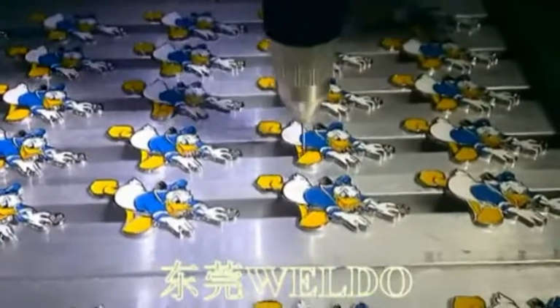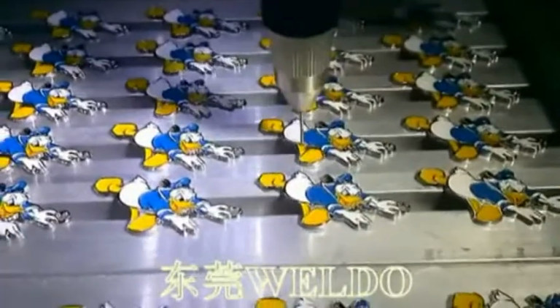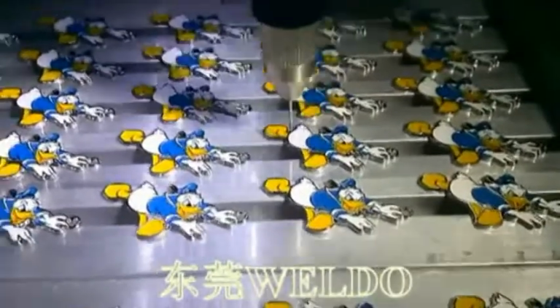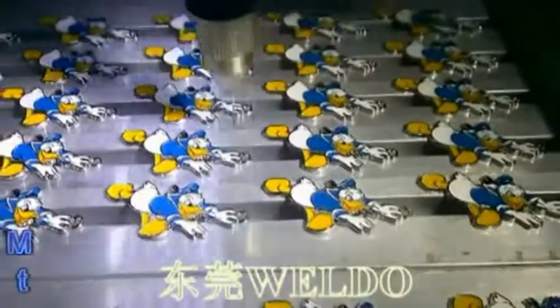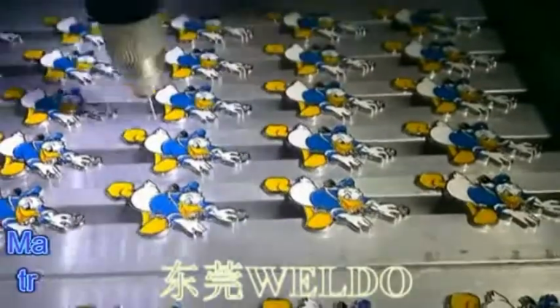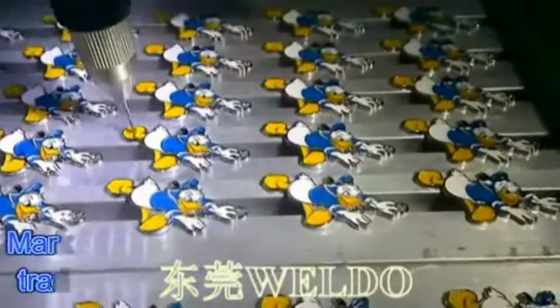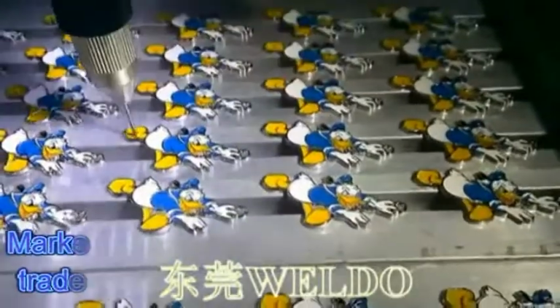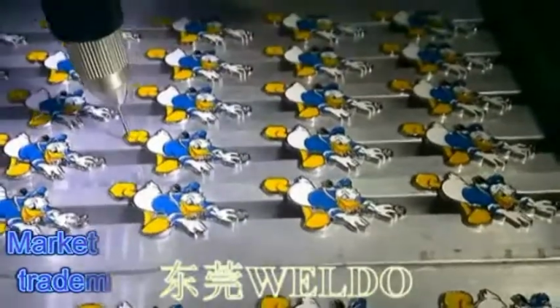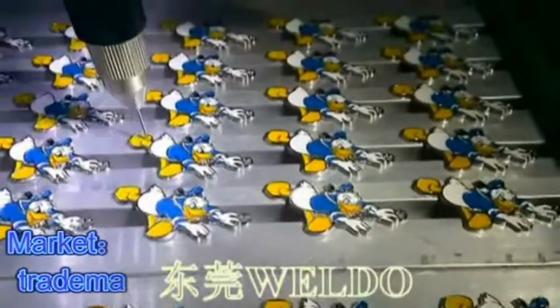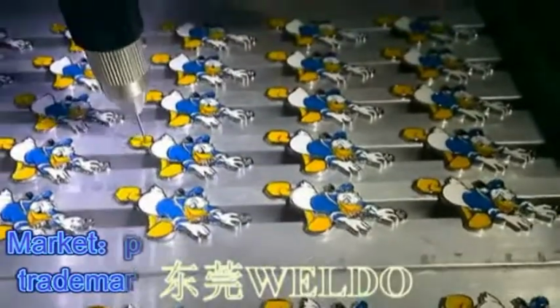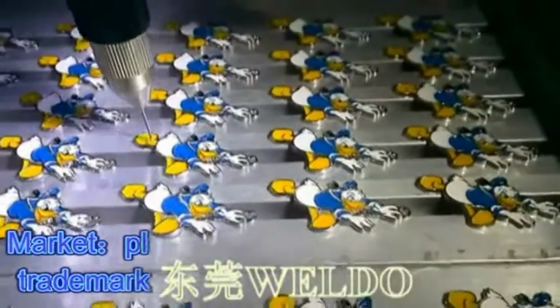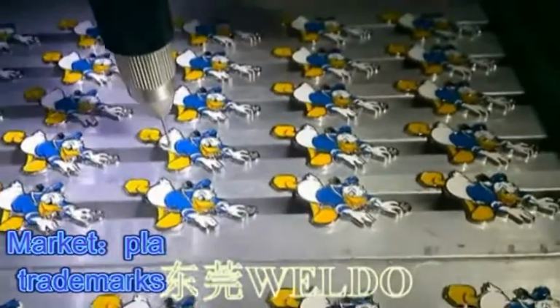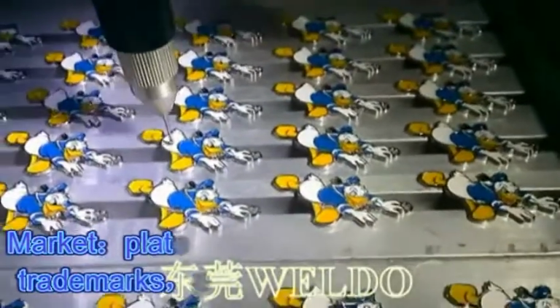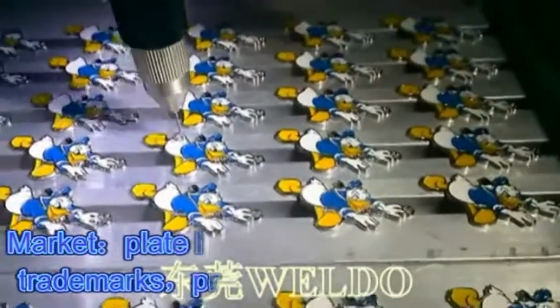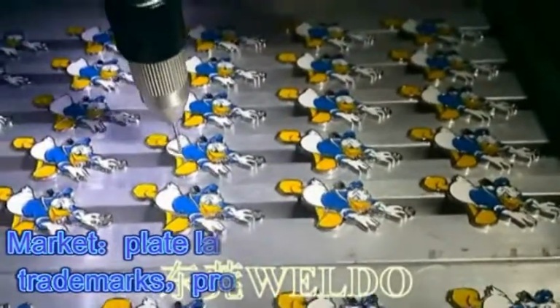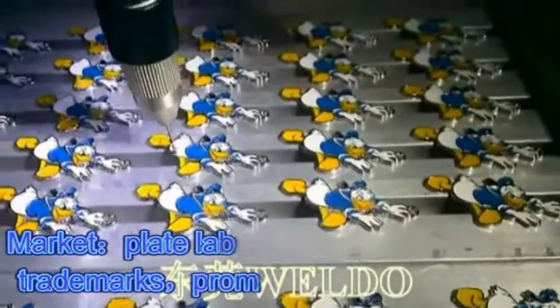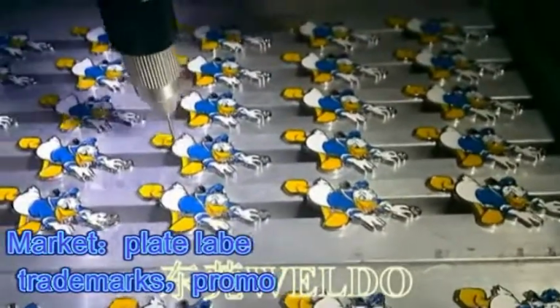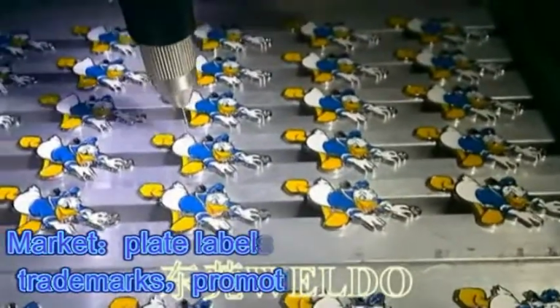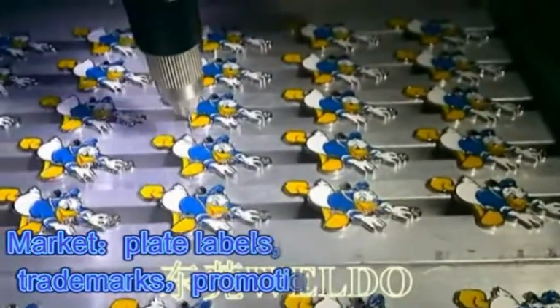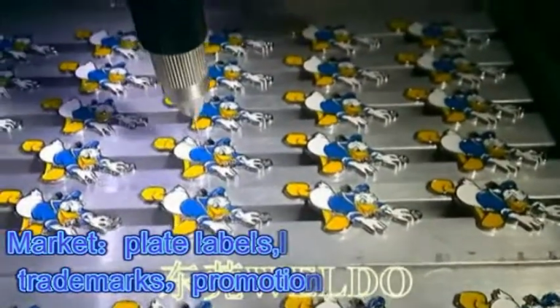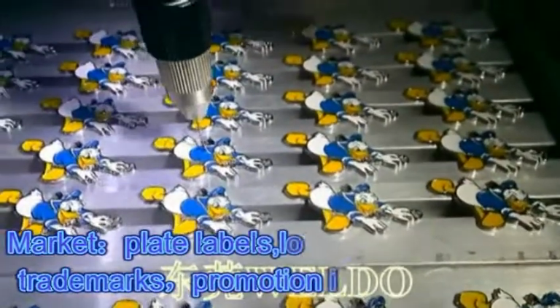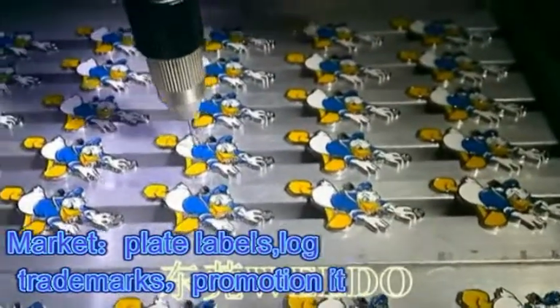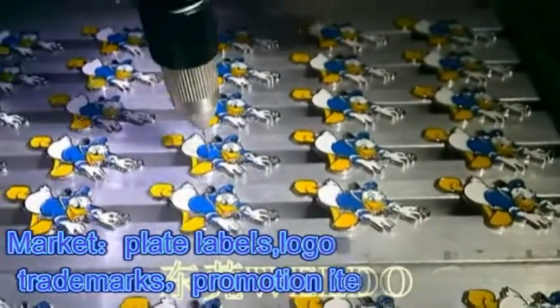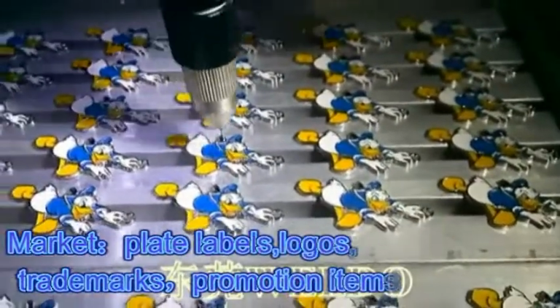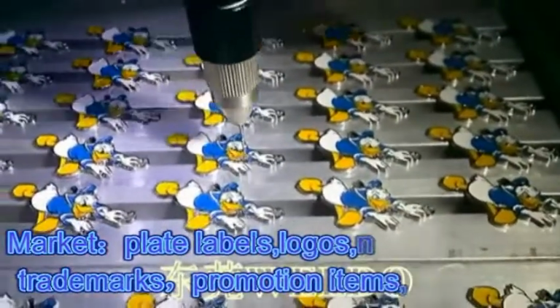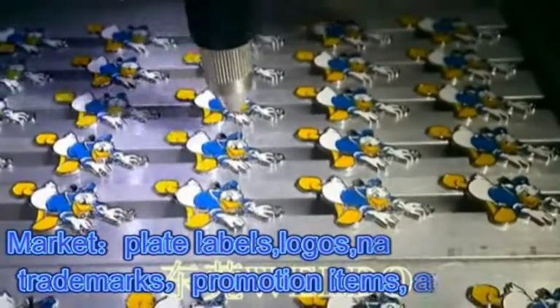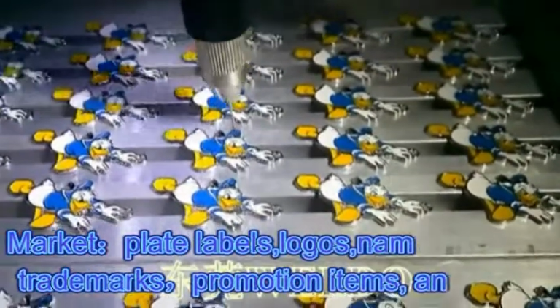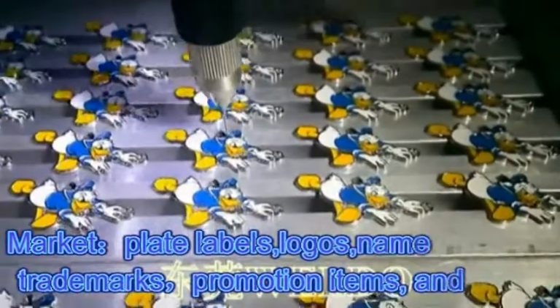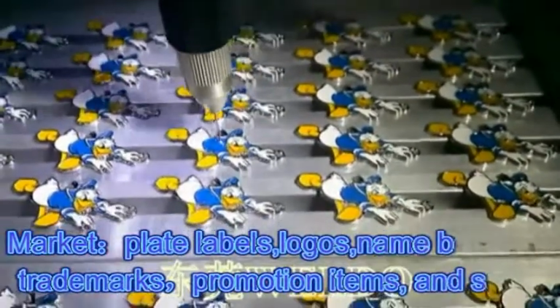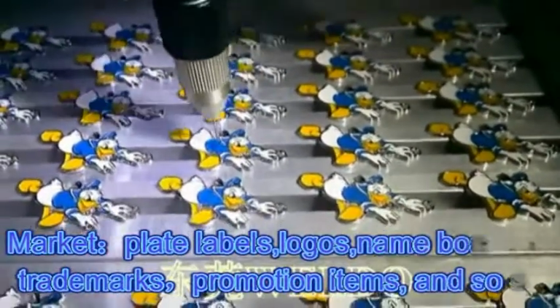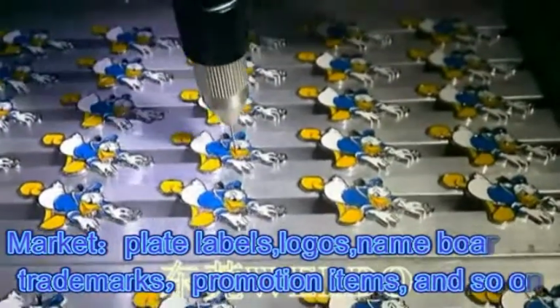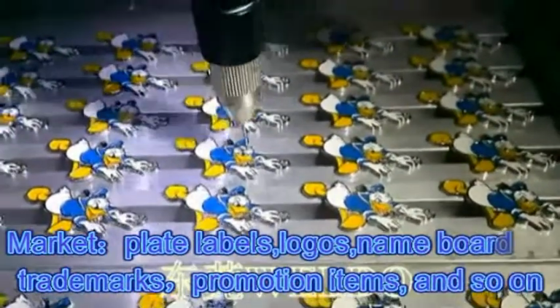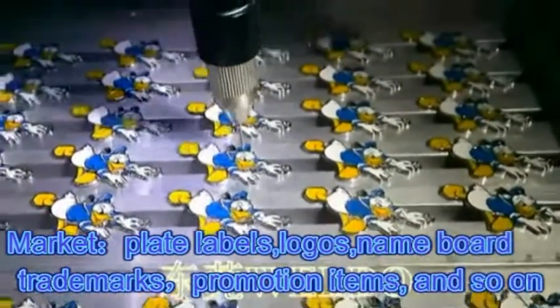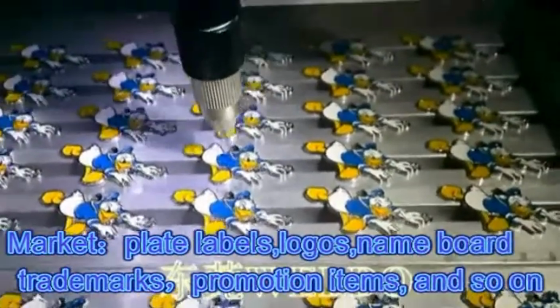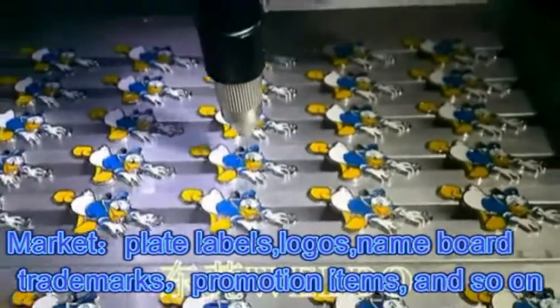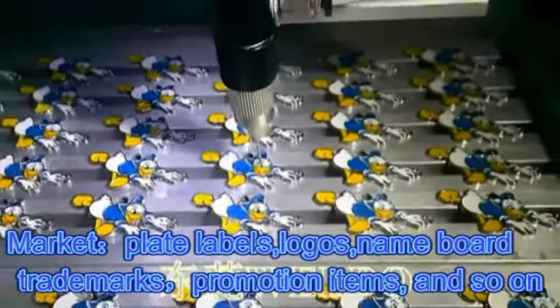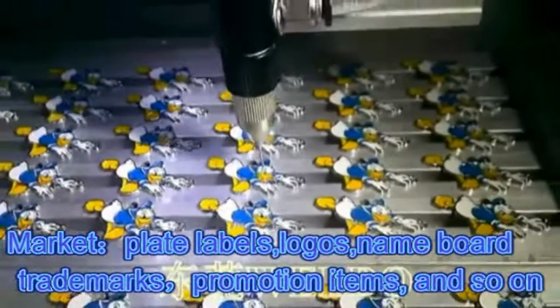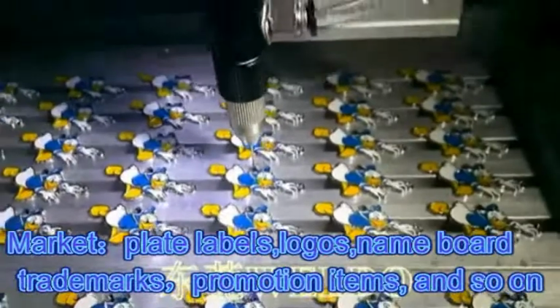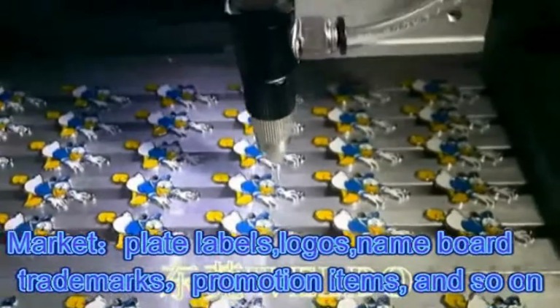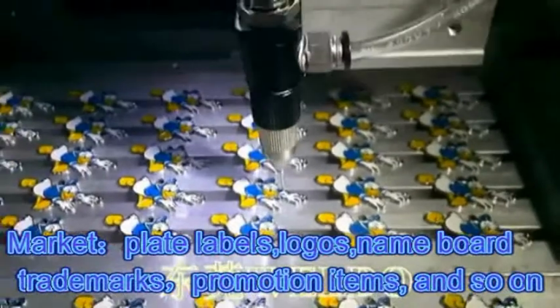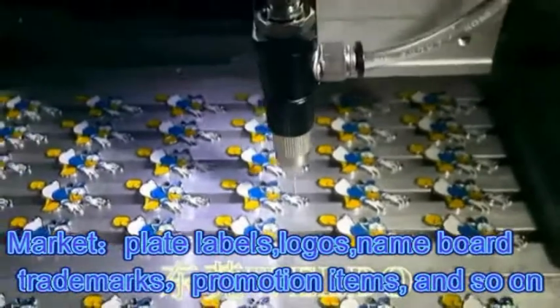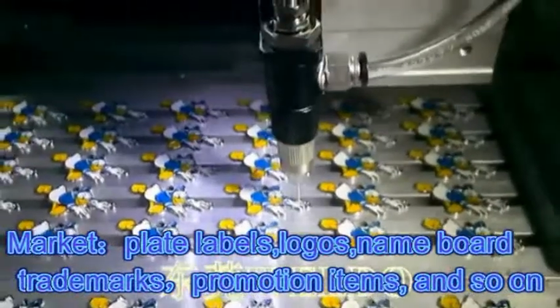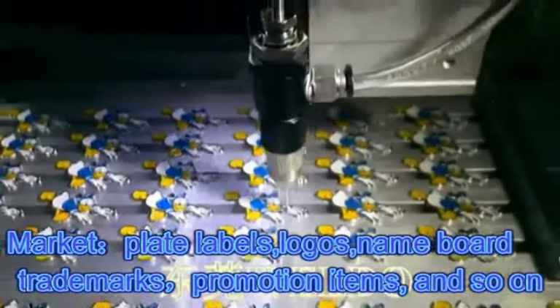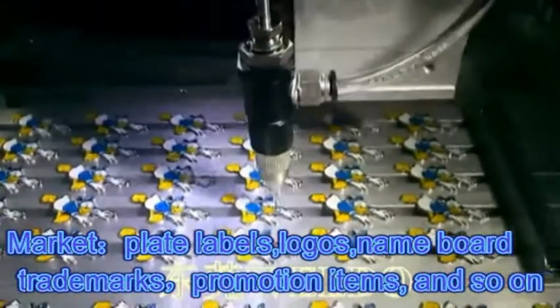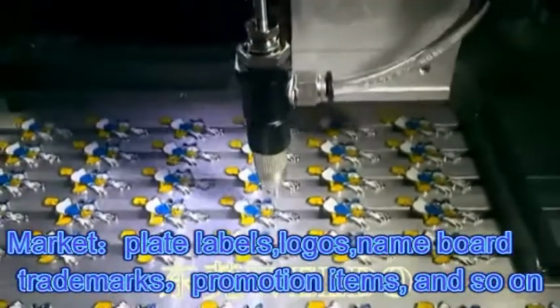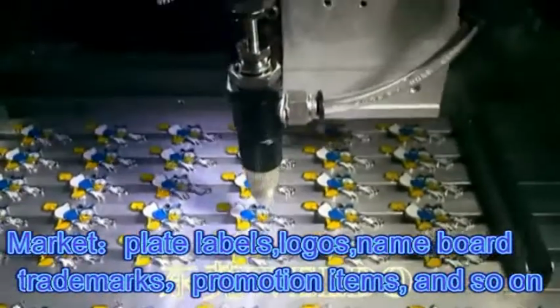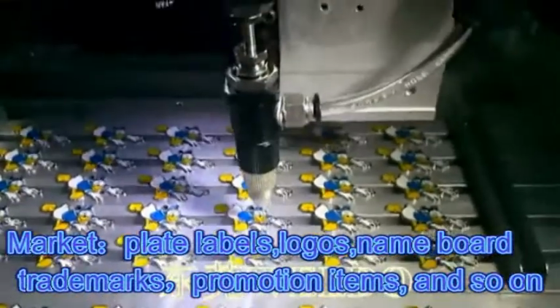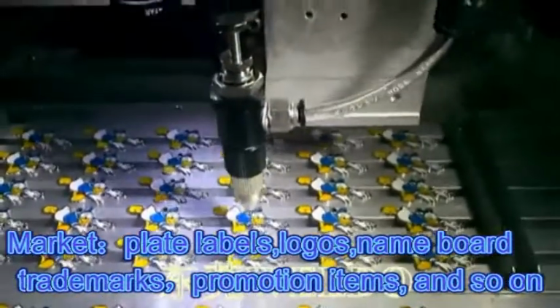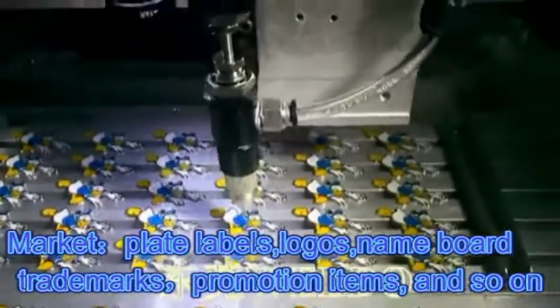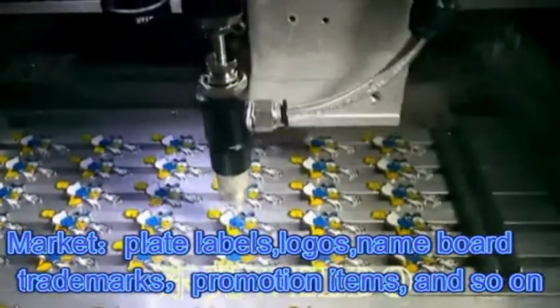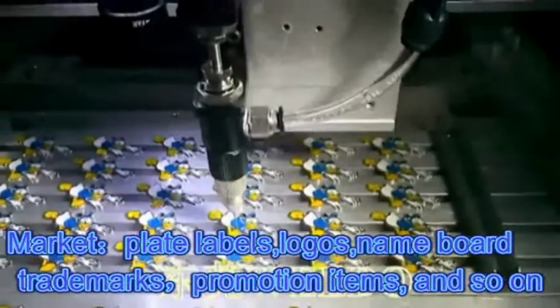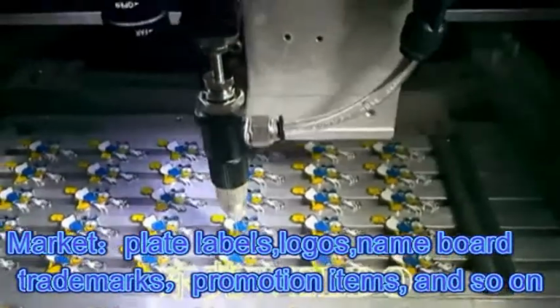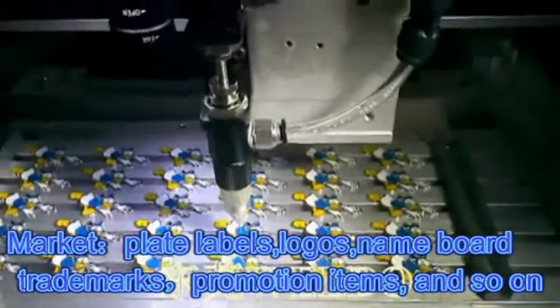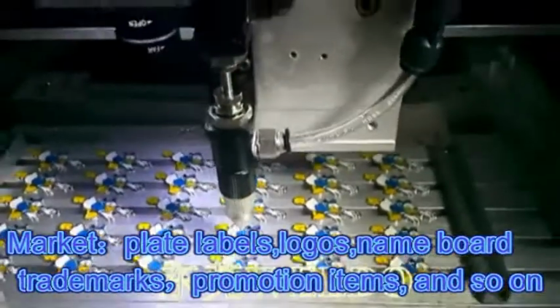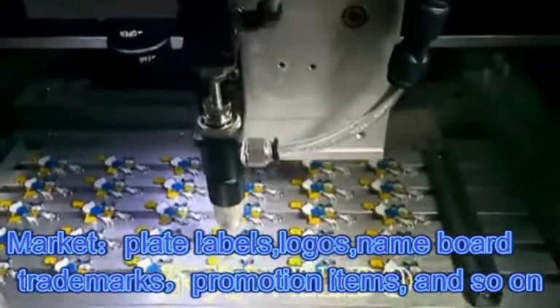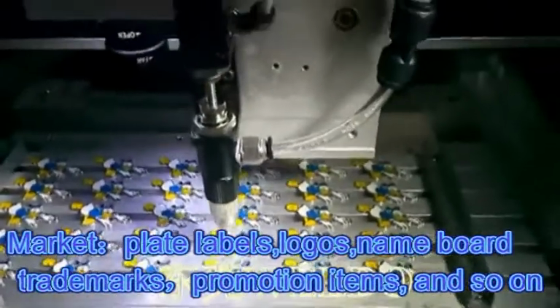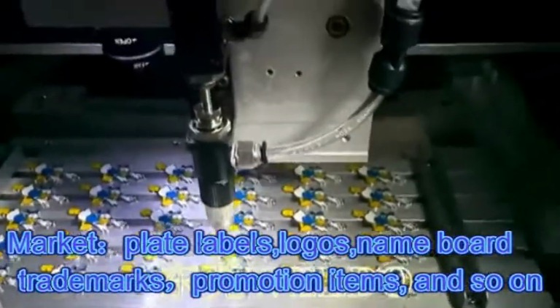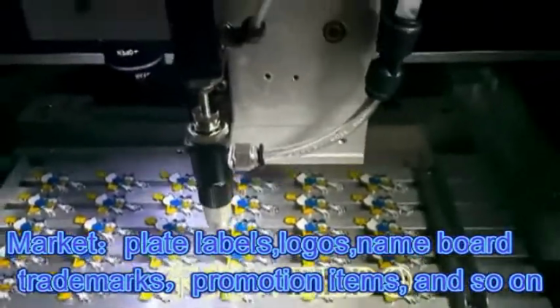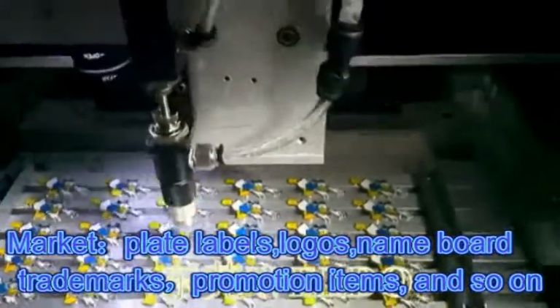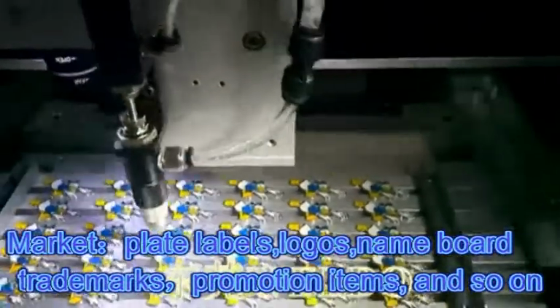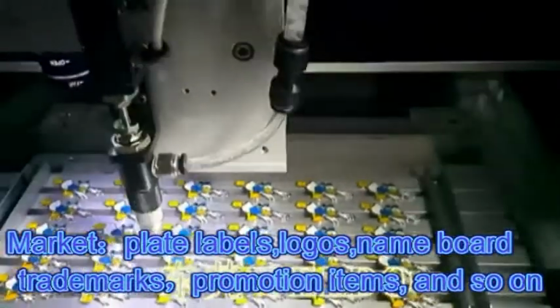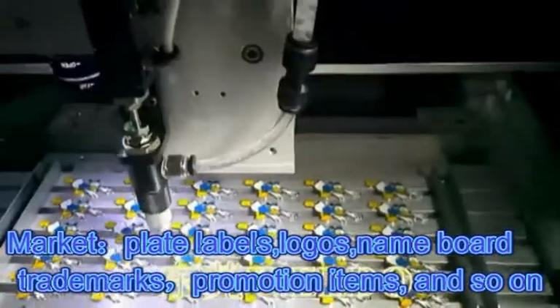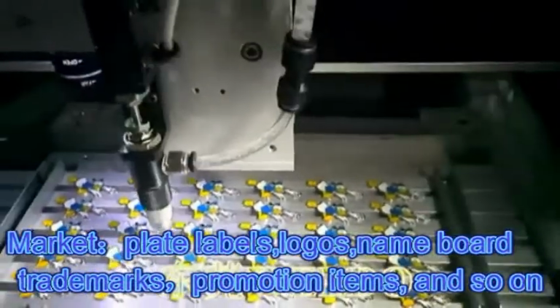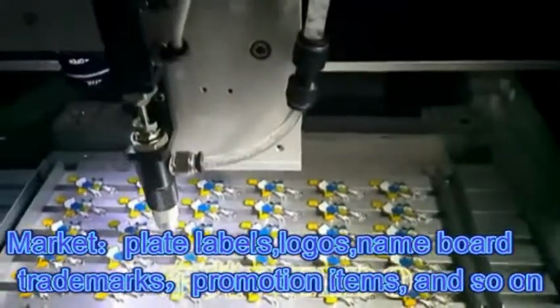Market applications include: plate labels, logos, nameboards, trademarks, promotion items, and so on.